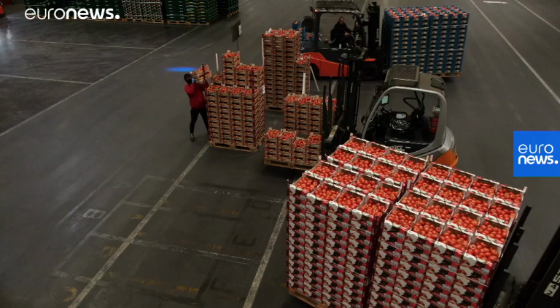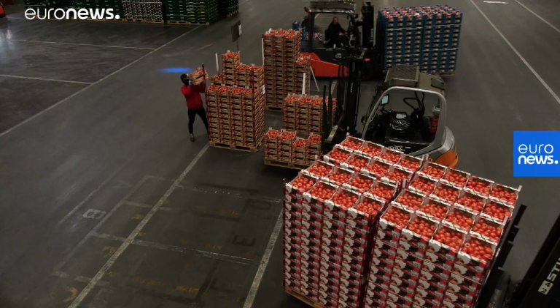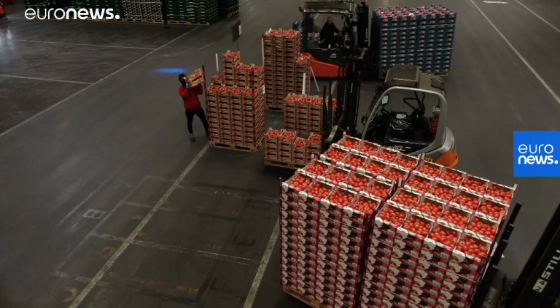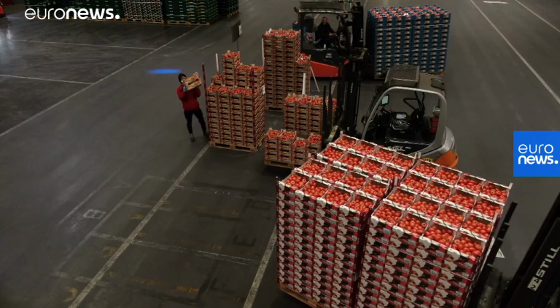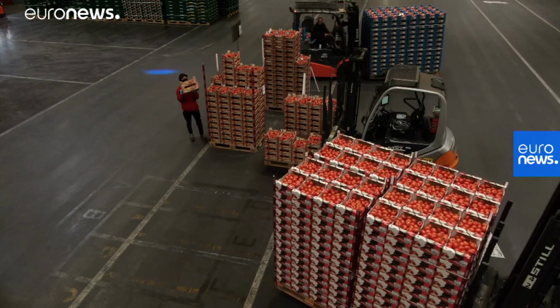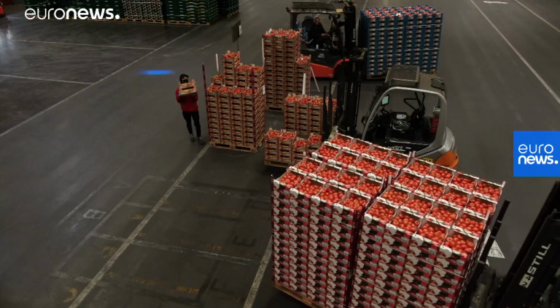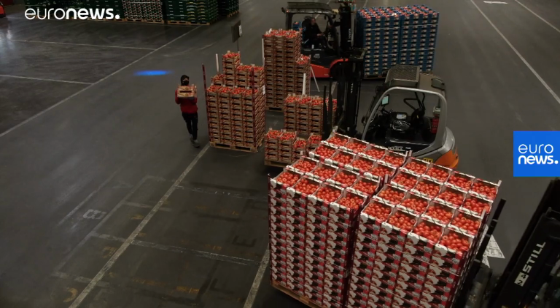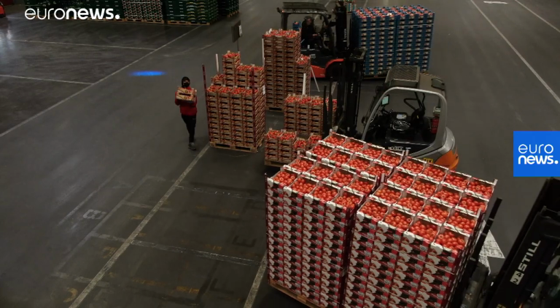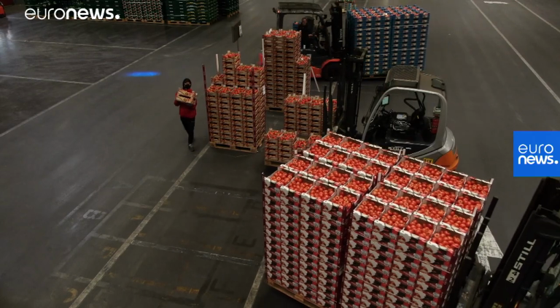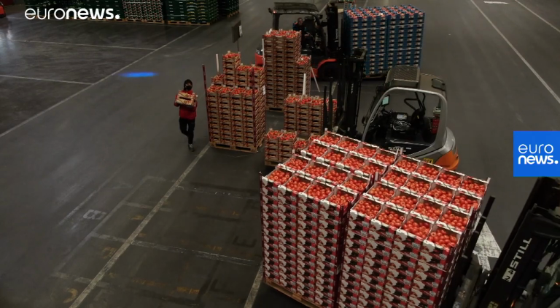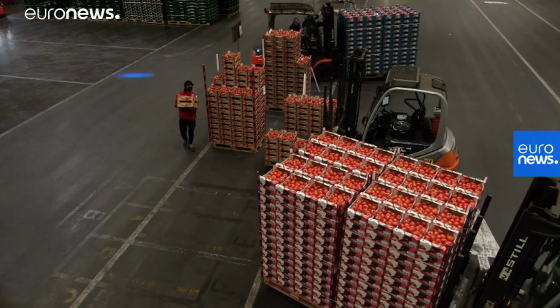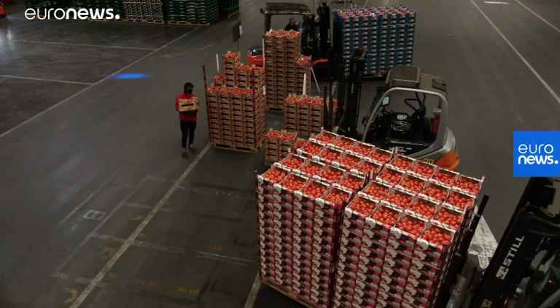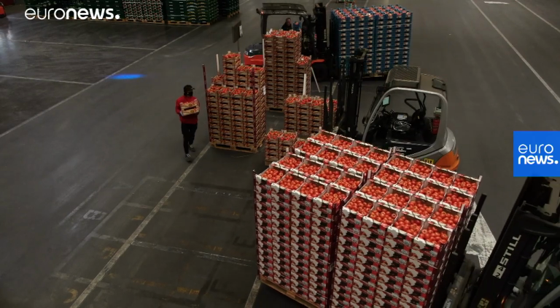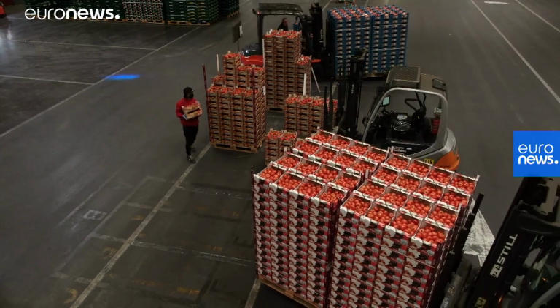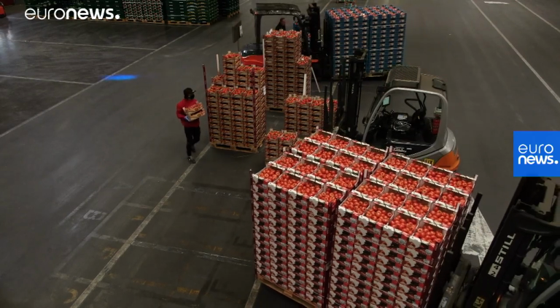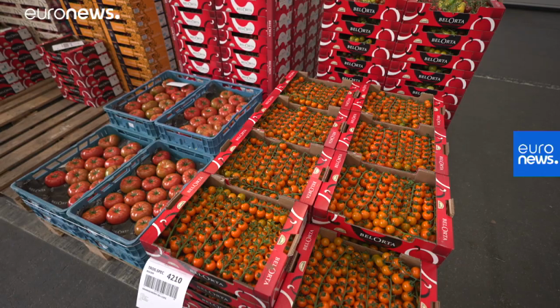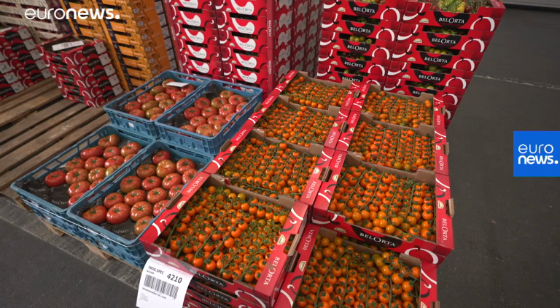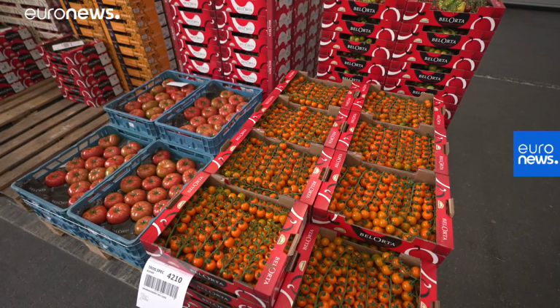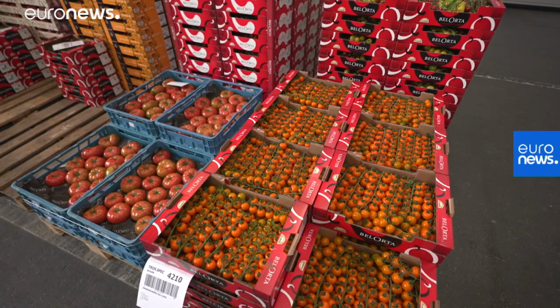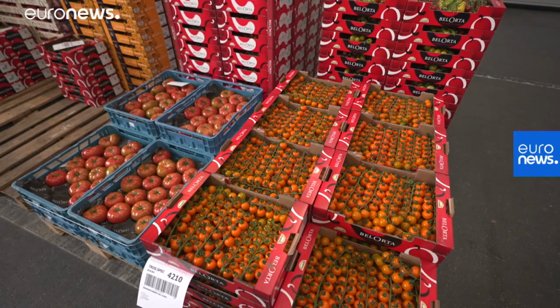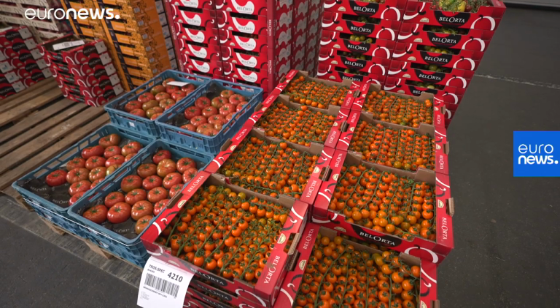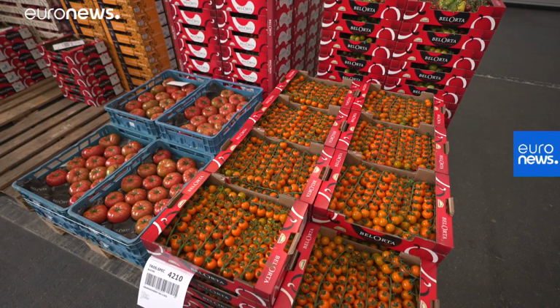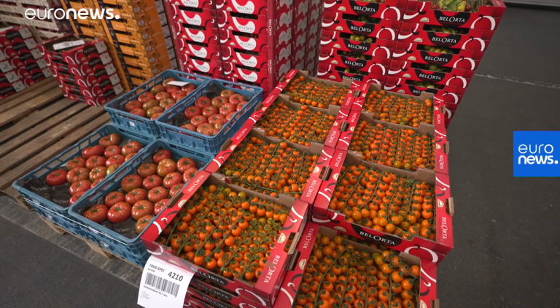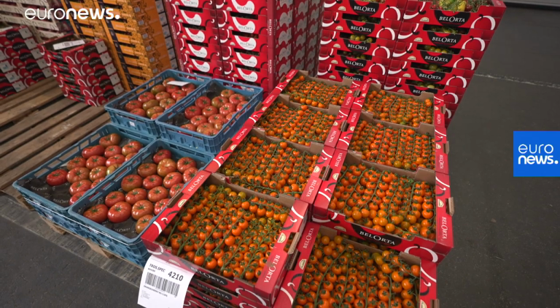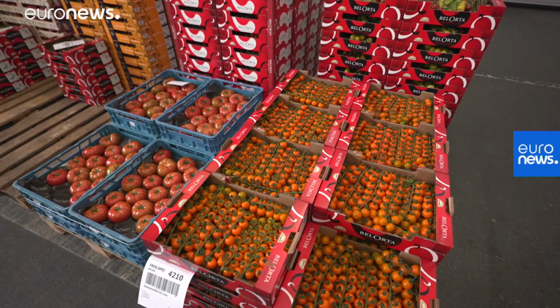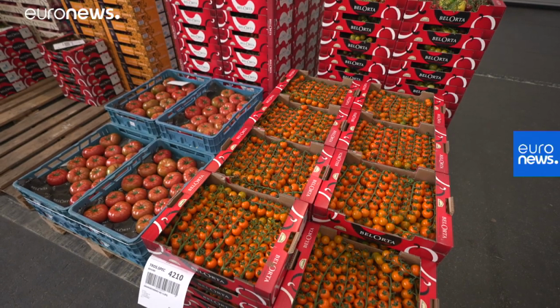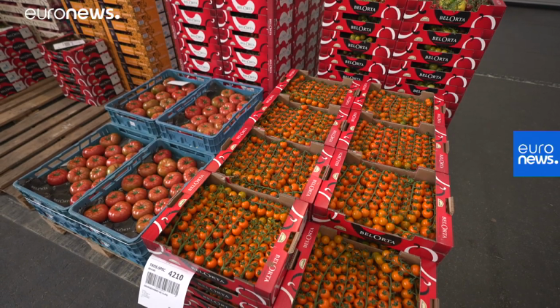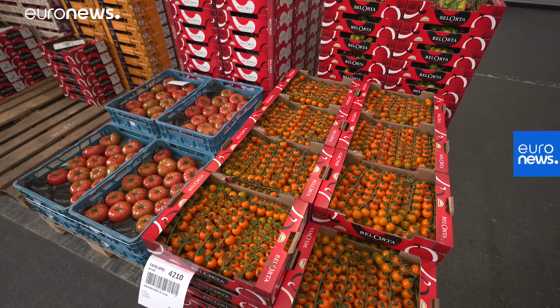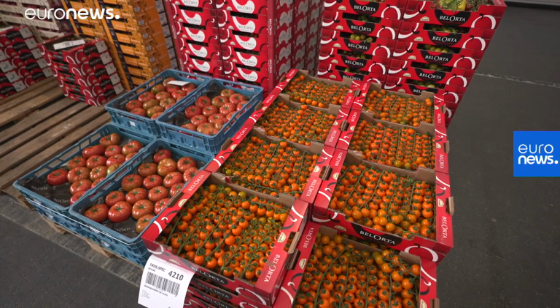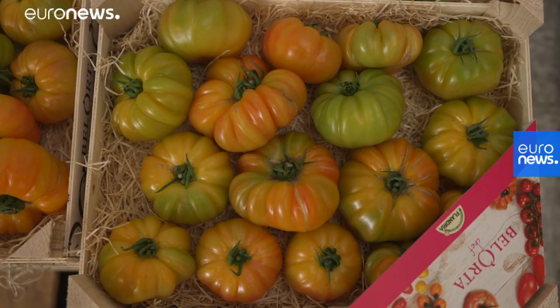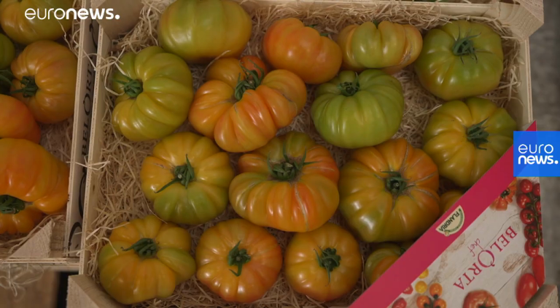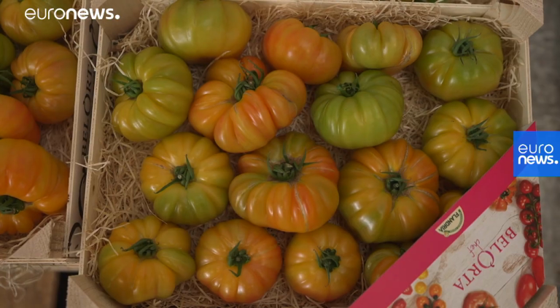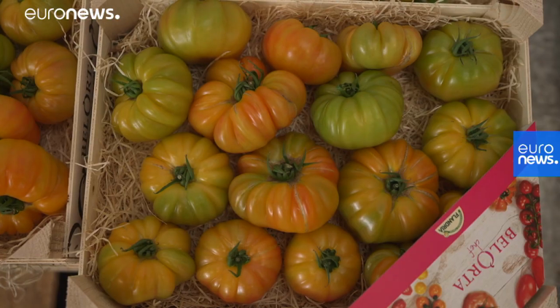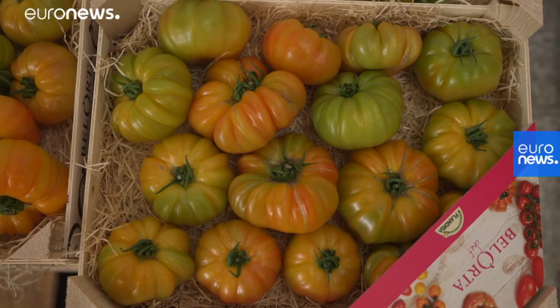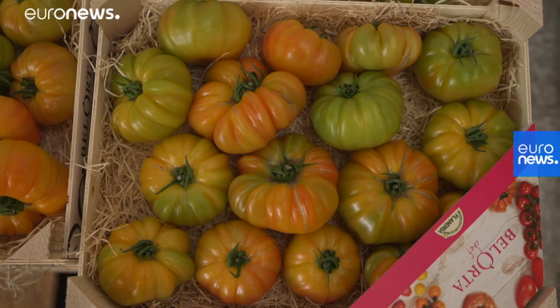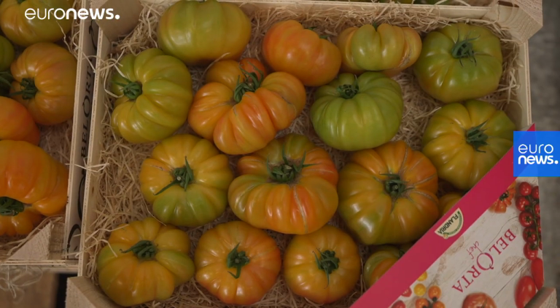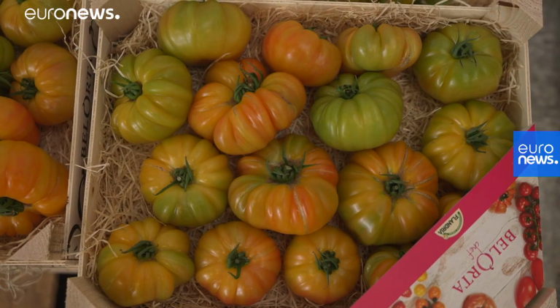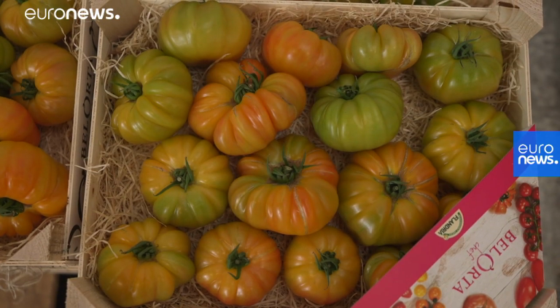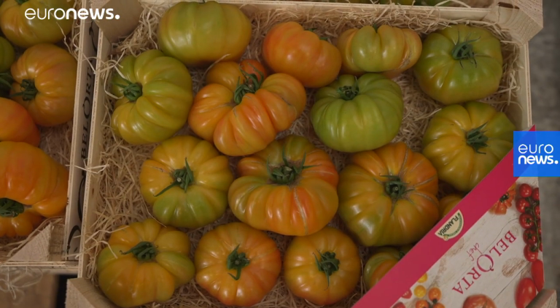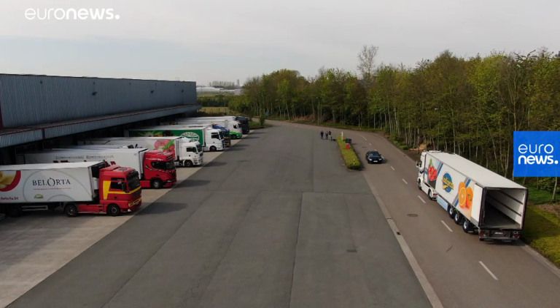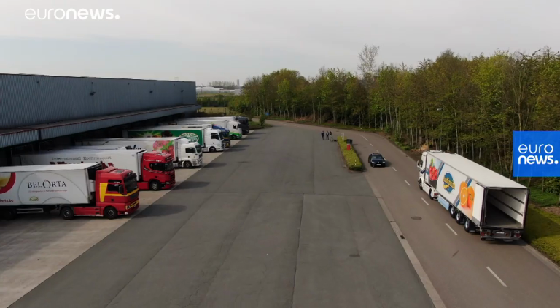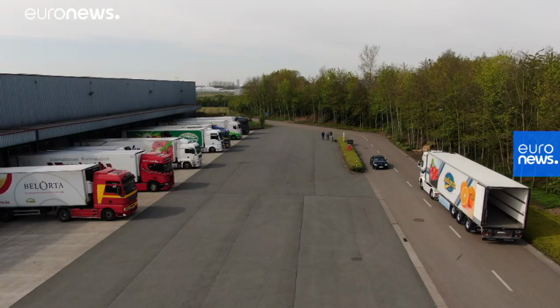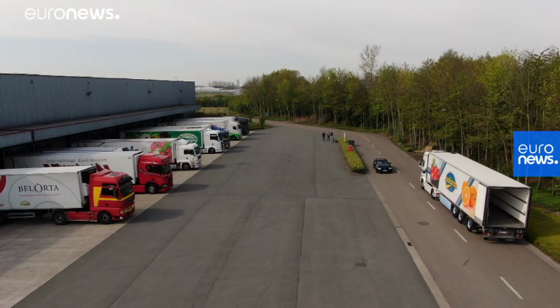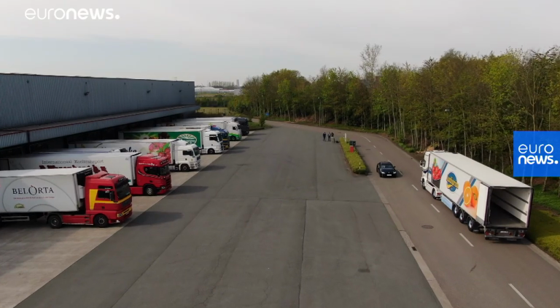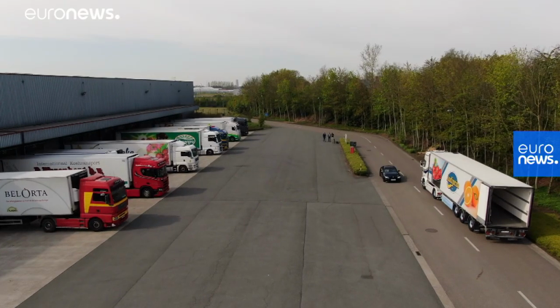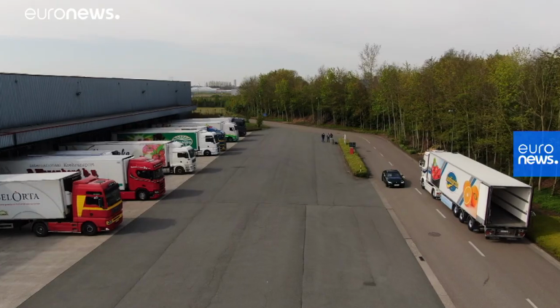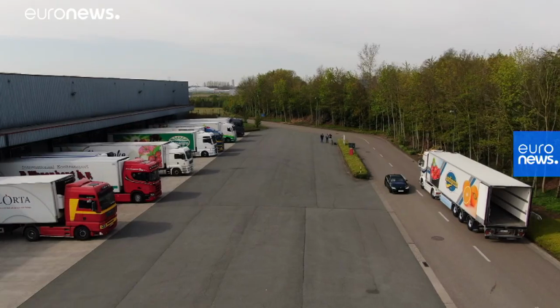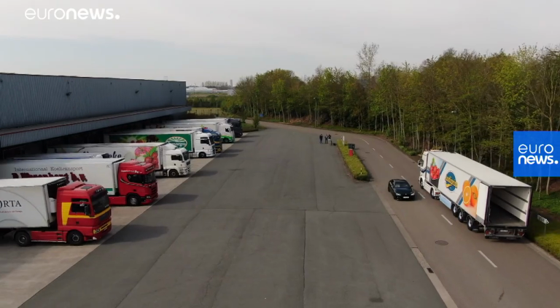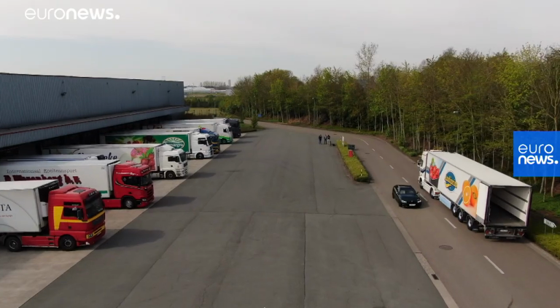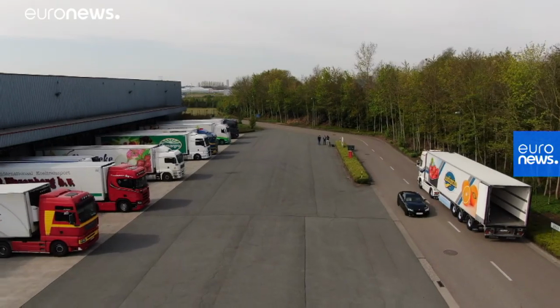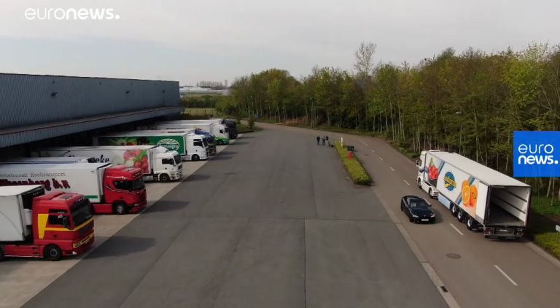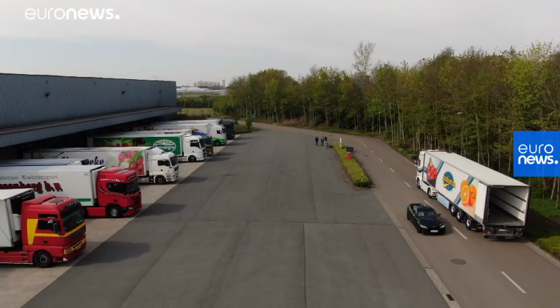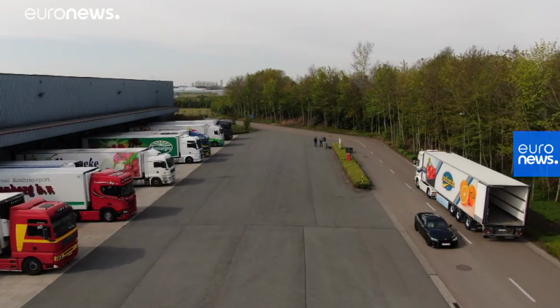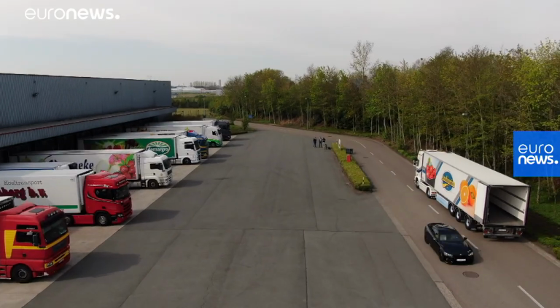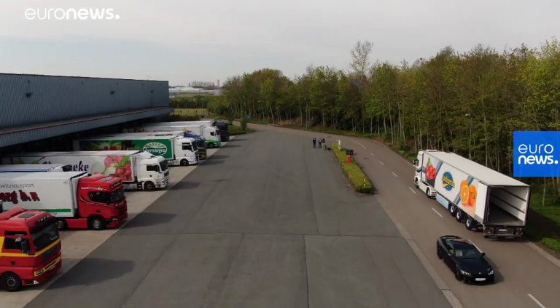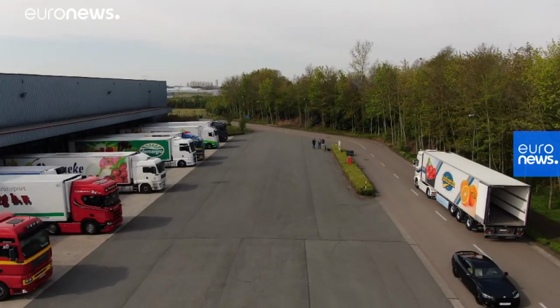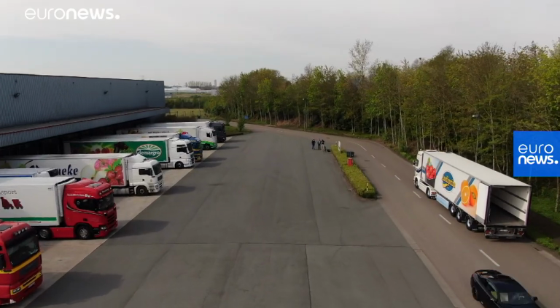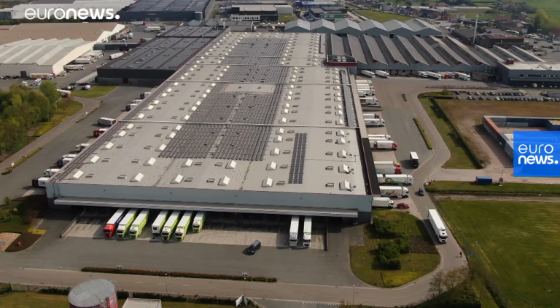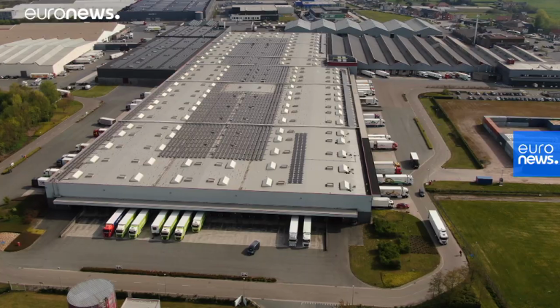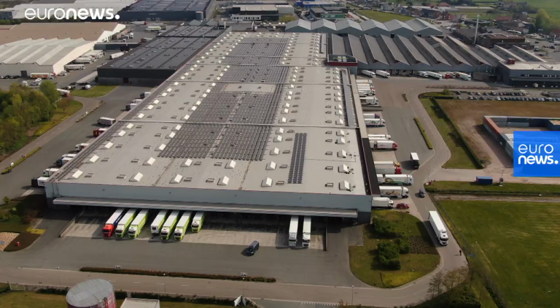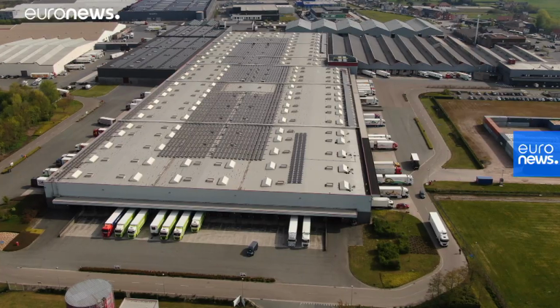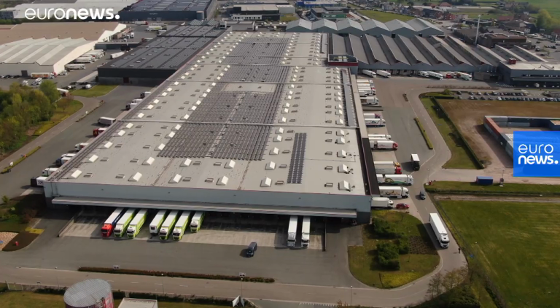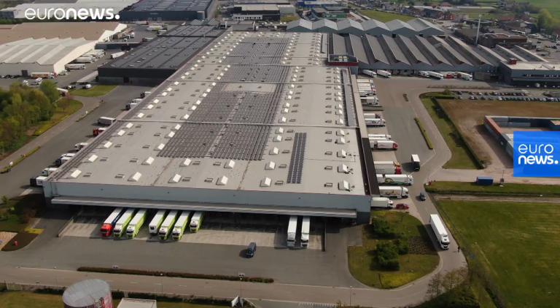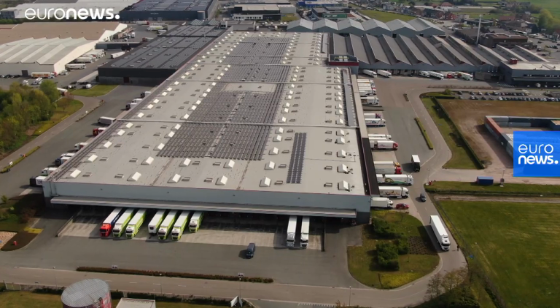If there are any leftover batches of vegetables, they are not sold the next day. Instead, they are donated to charities and food banks.